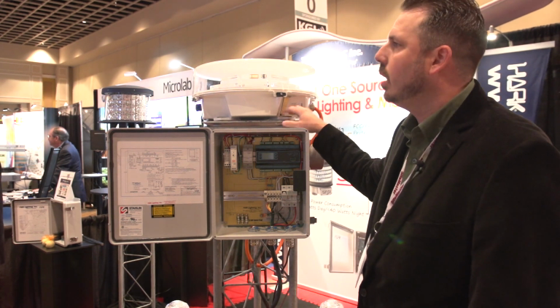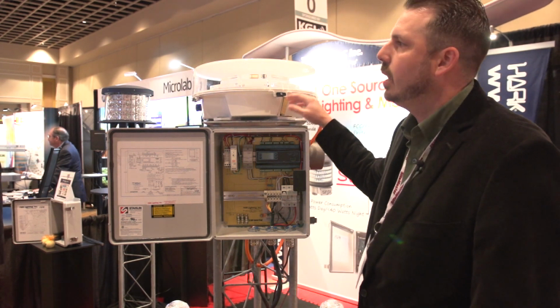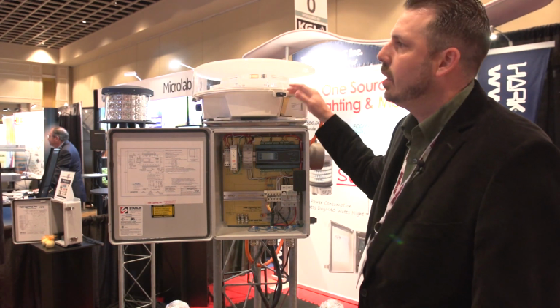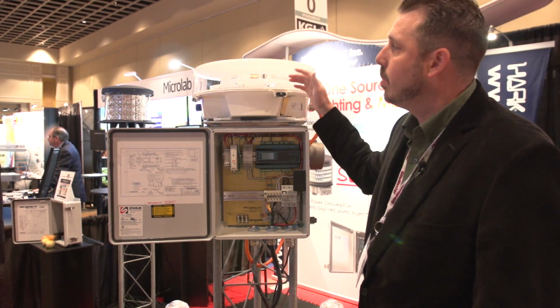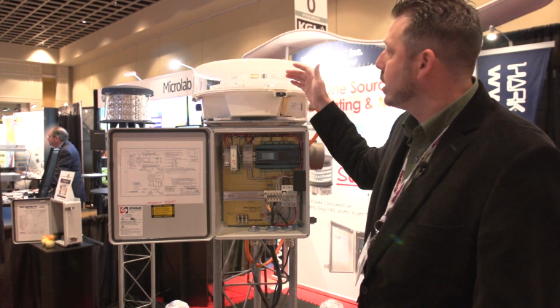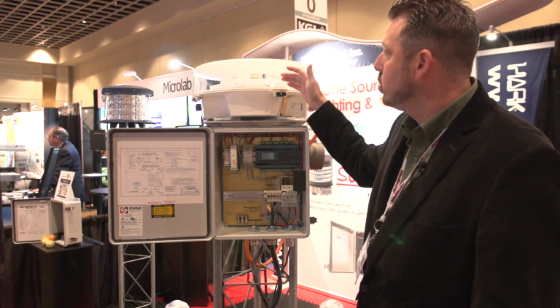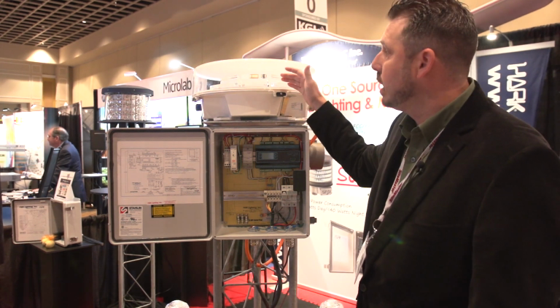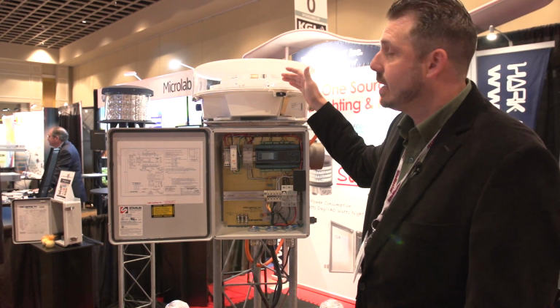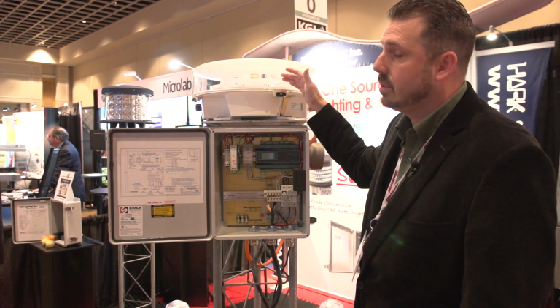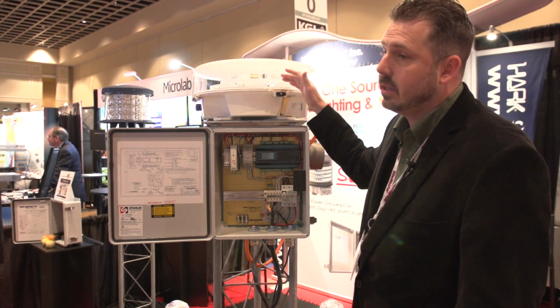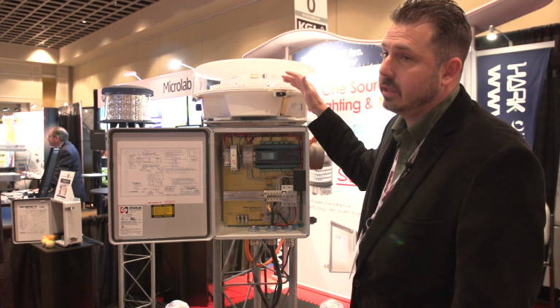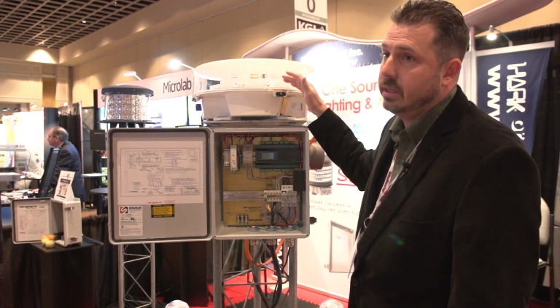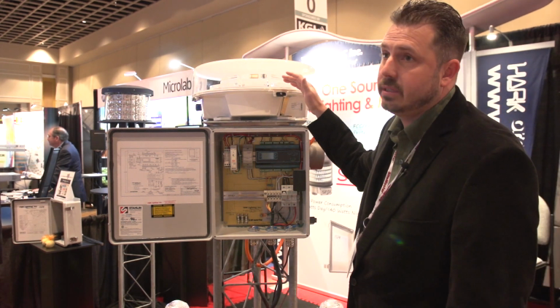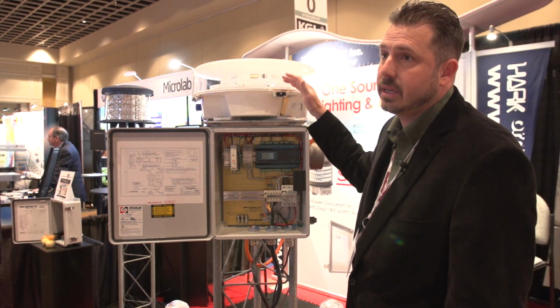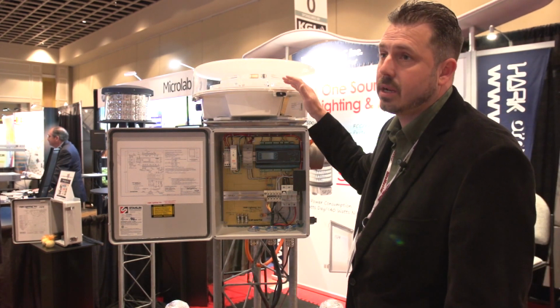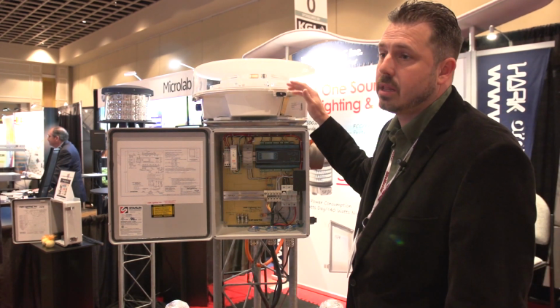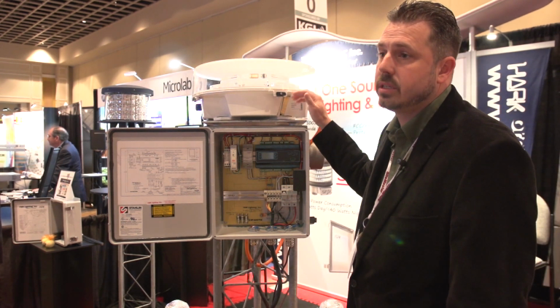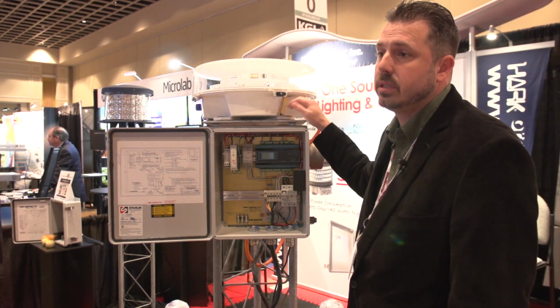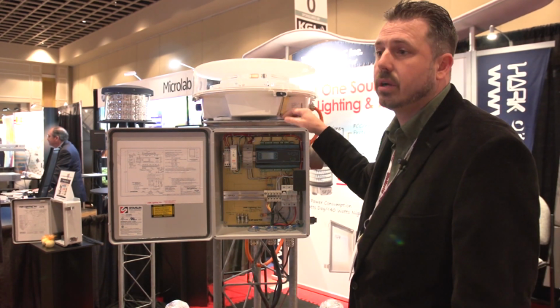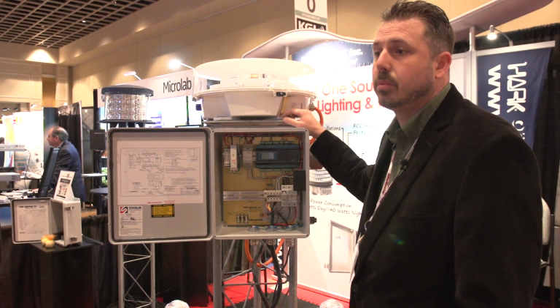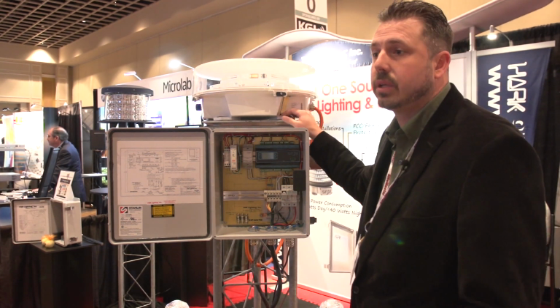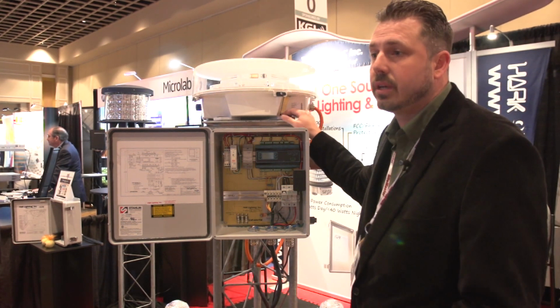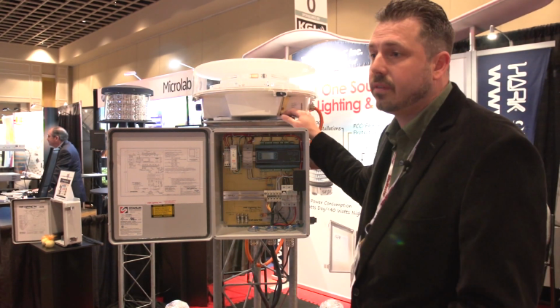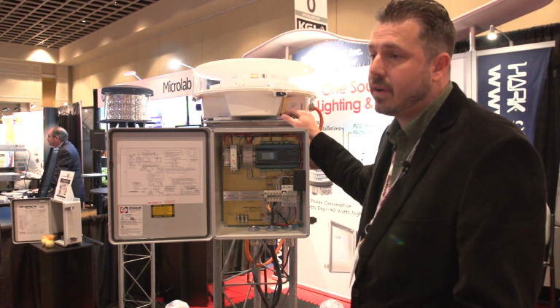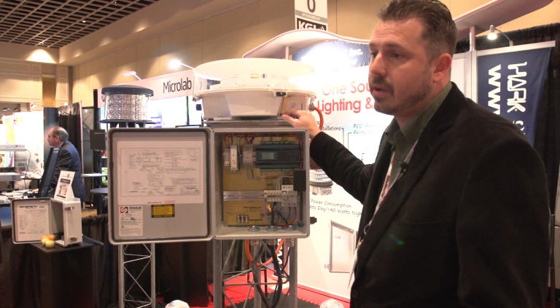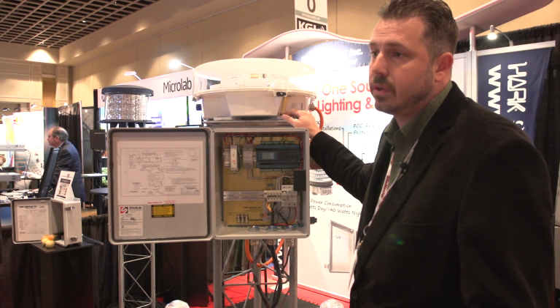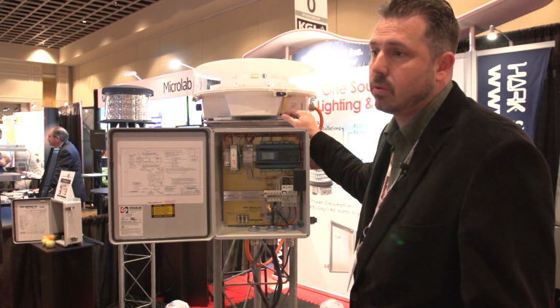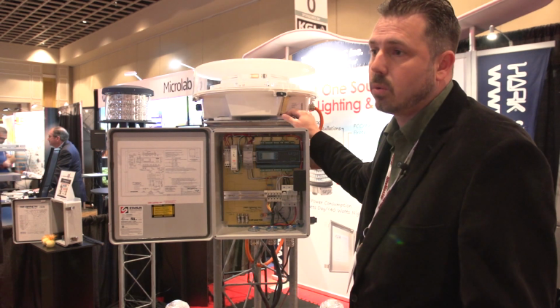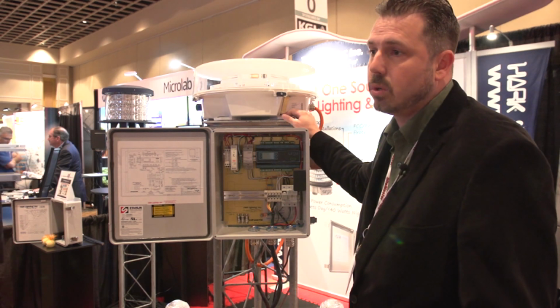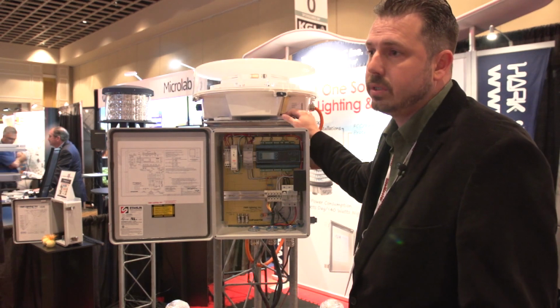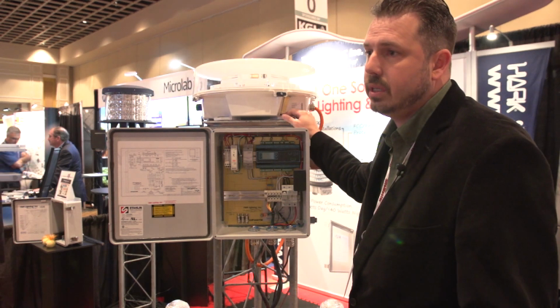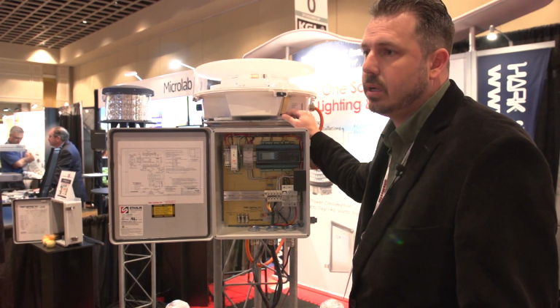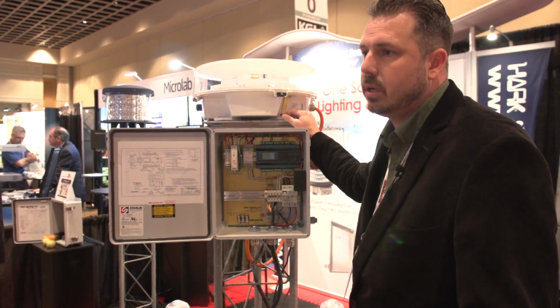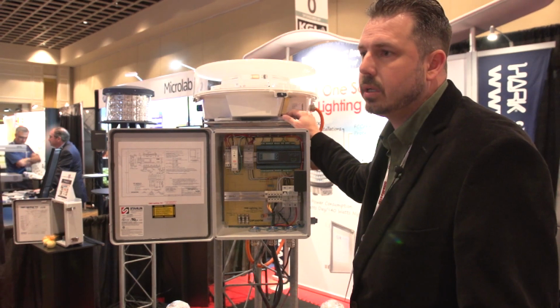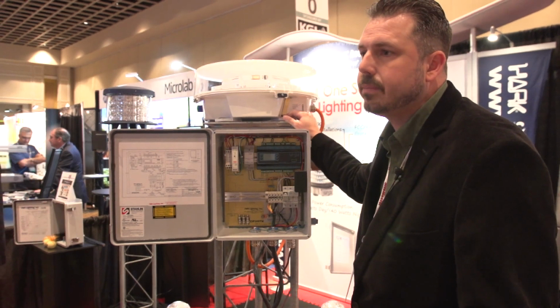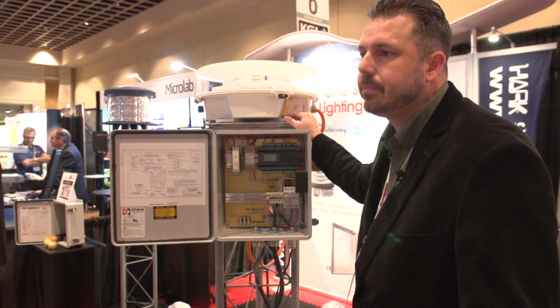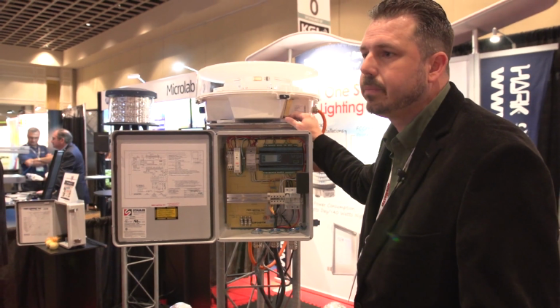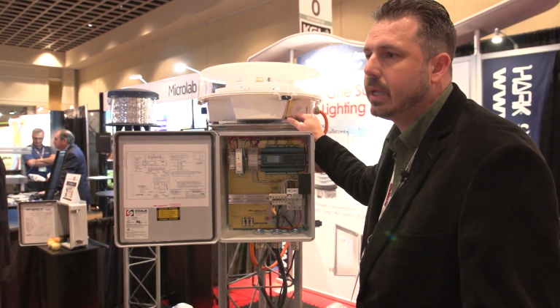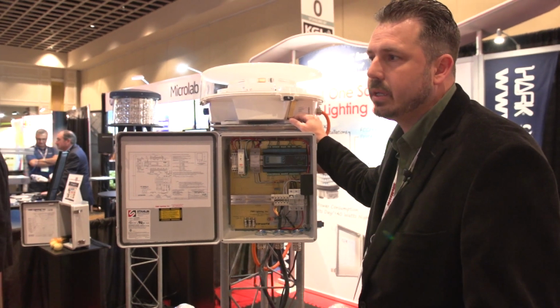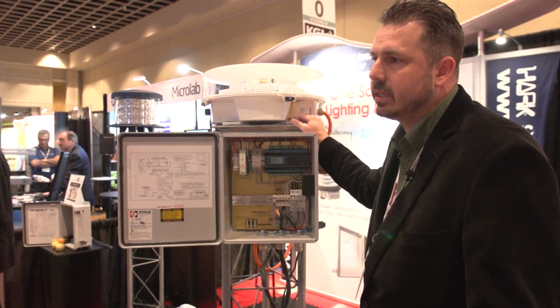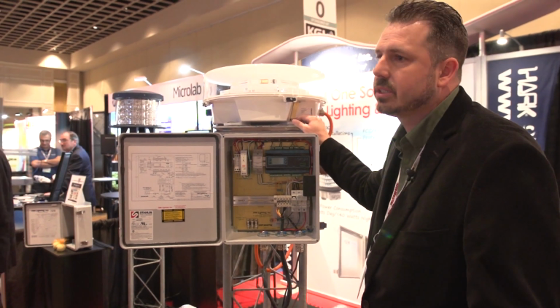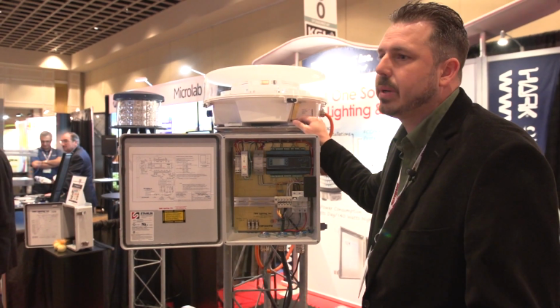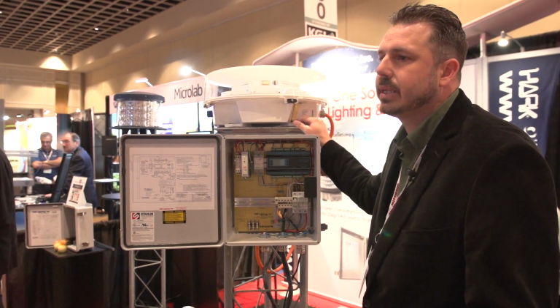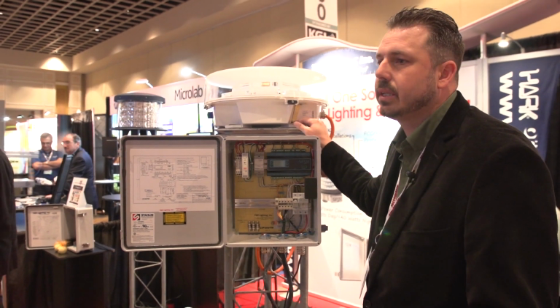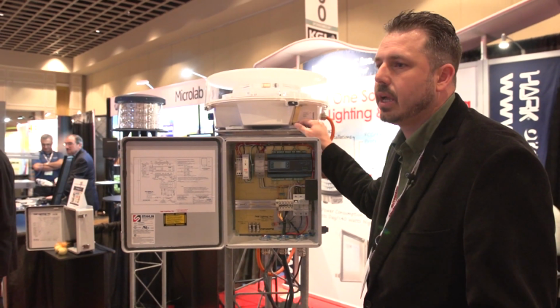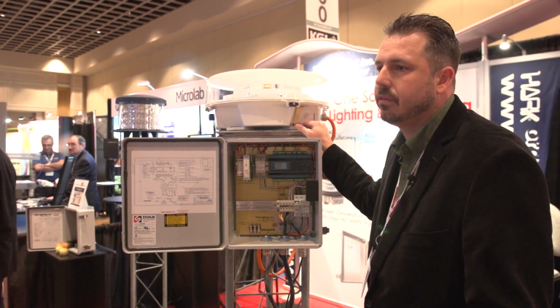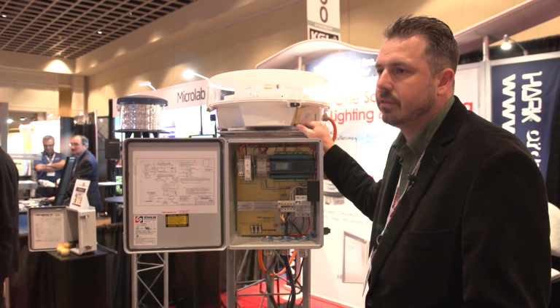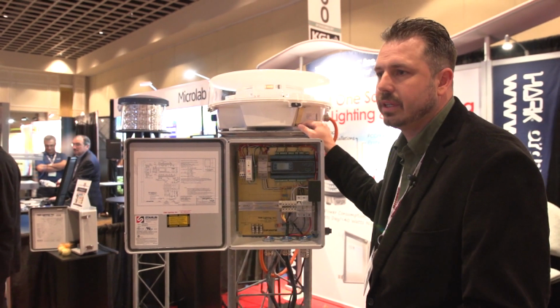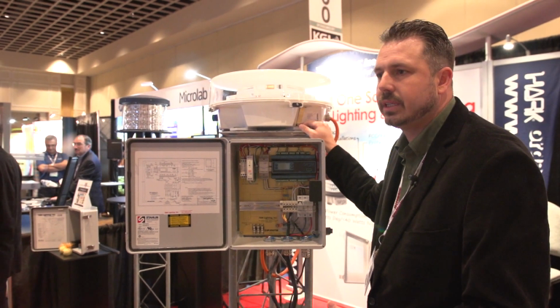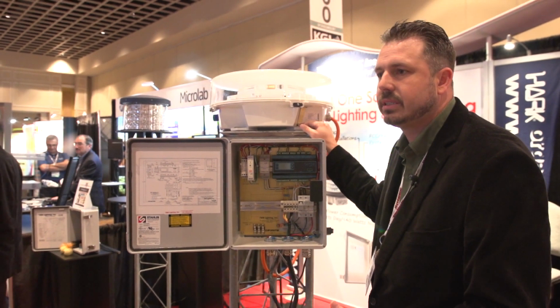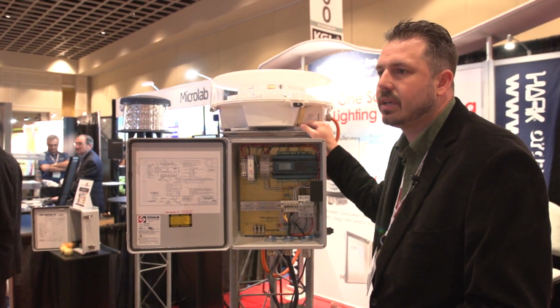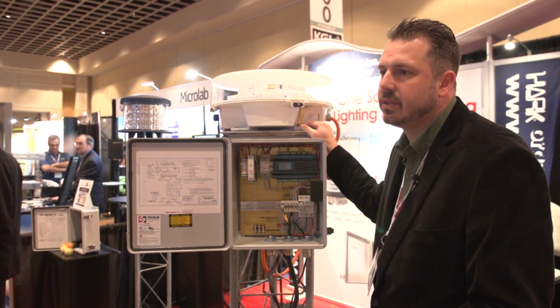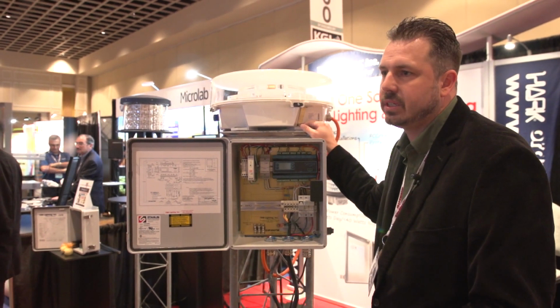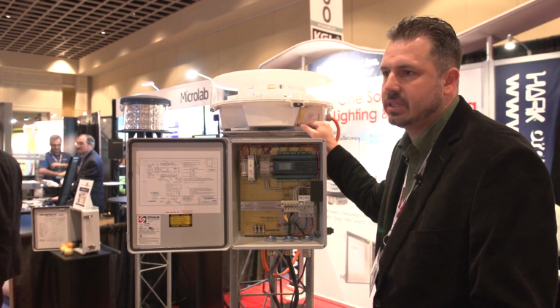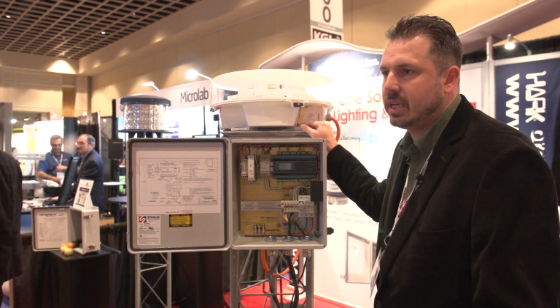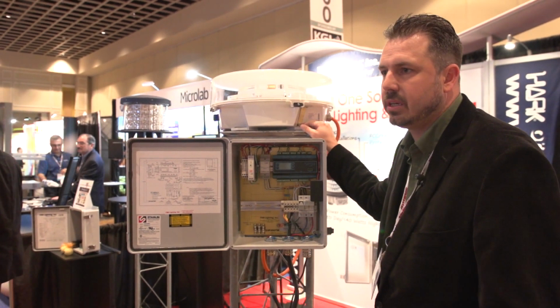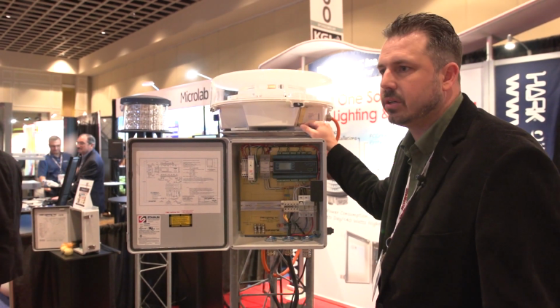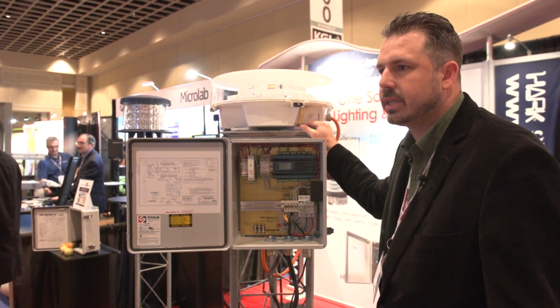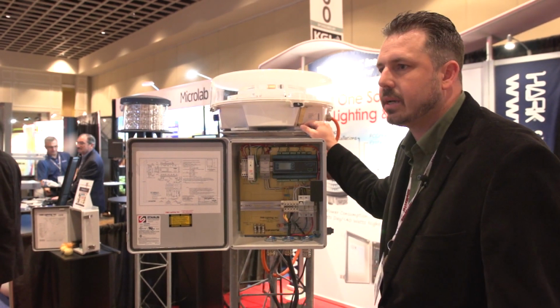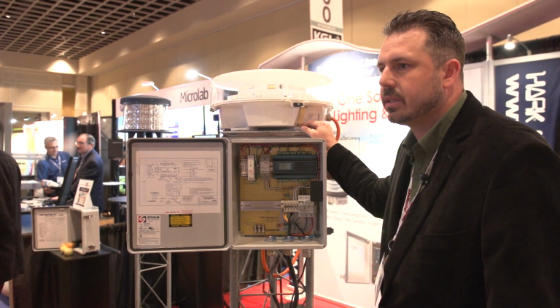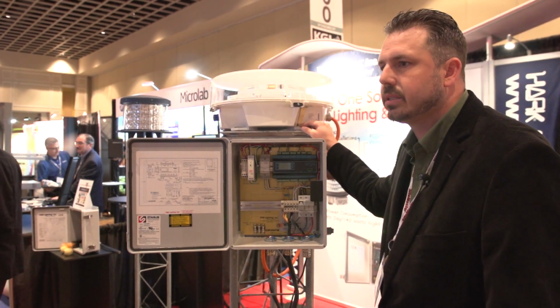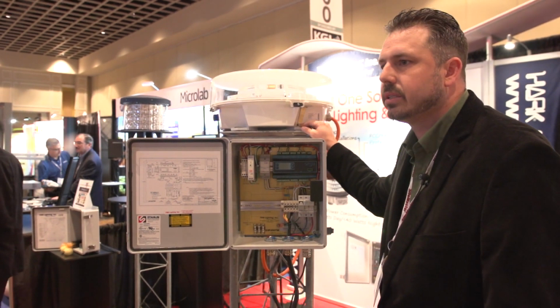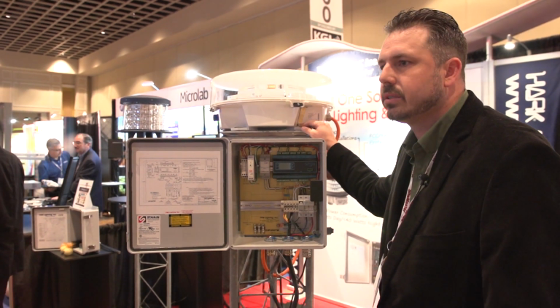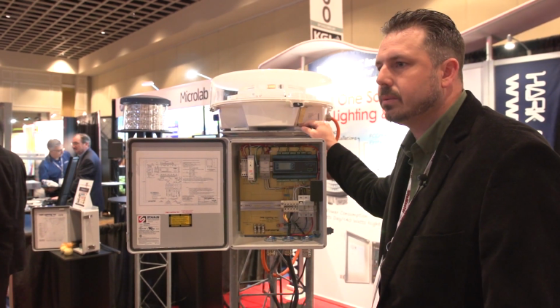By utilizing the LED technology, you're able to get a five-year warranty and an expected life of at least seven to ten years out of the system.